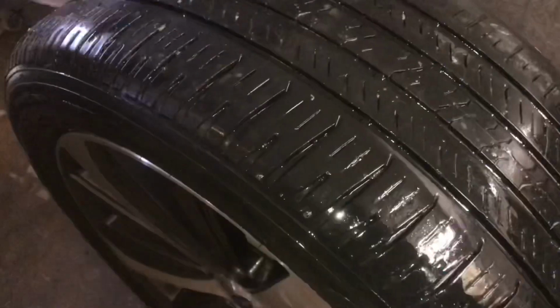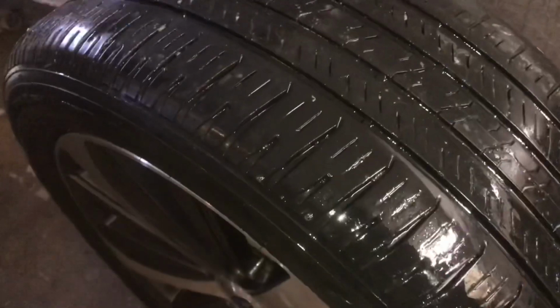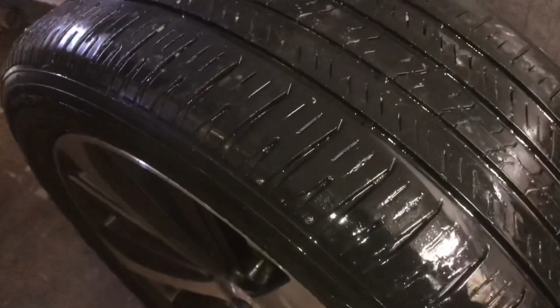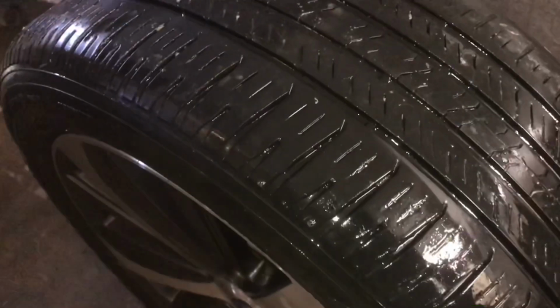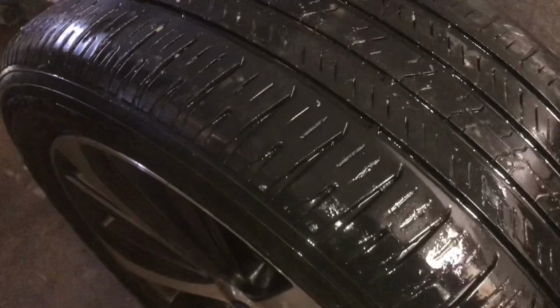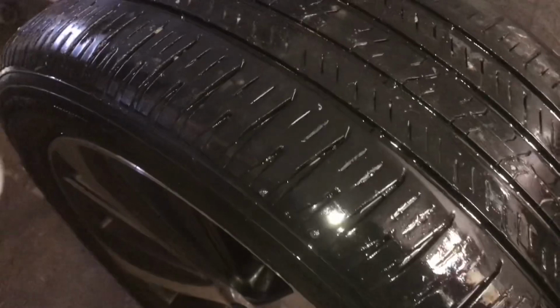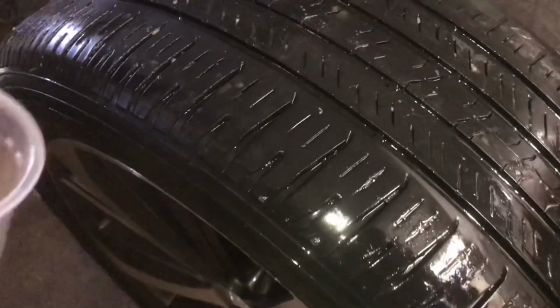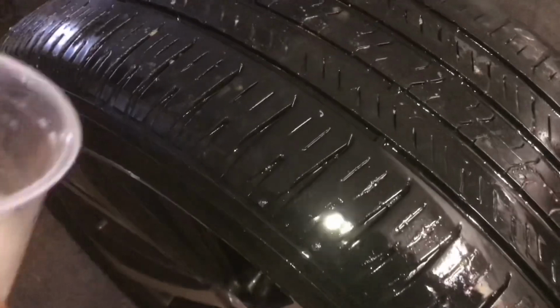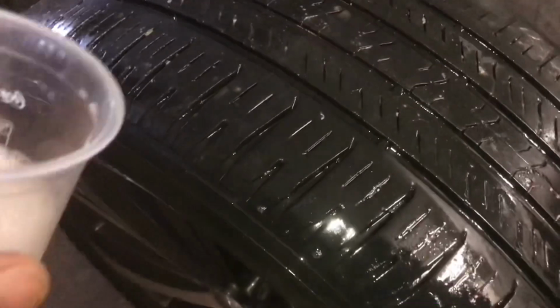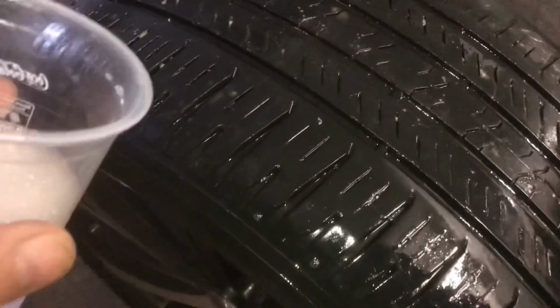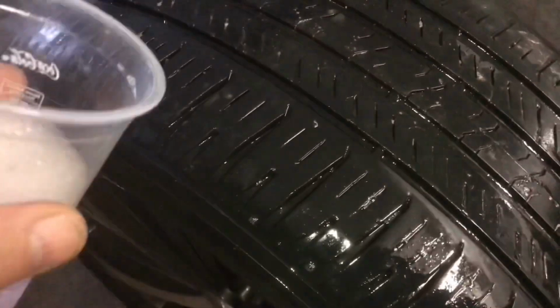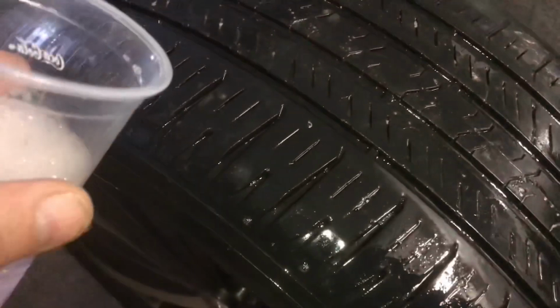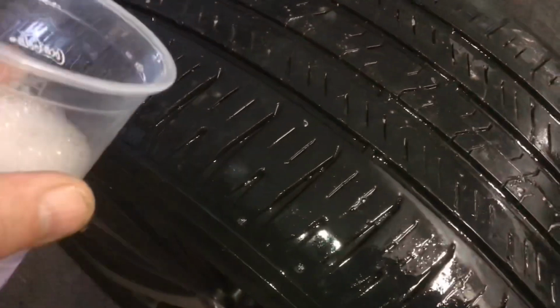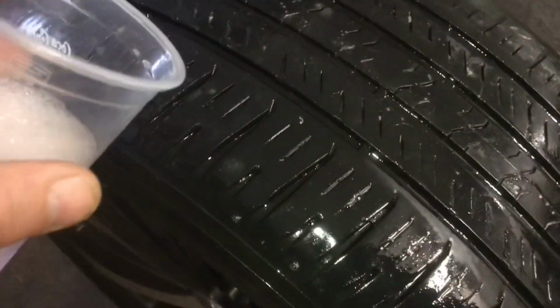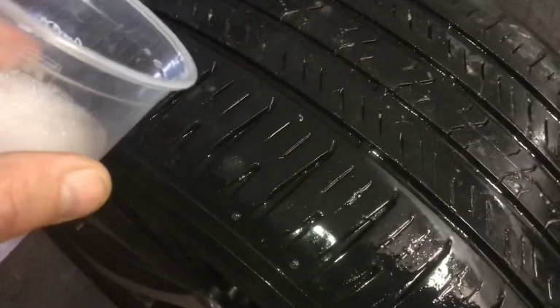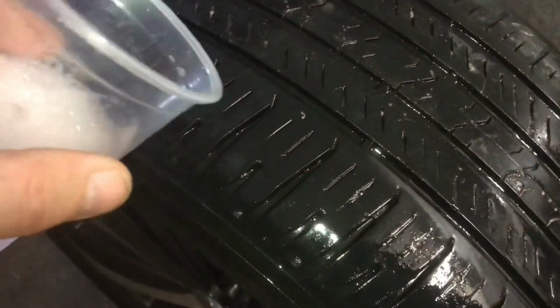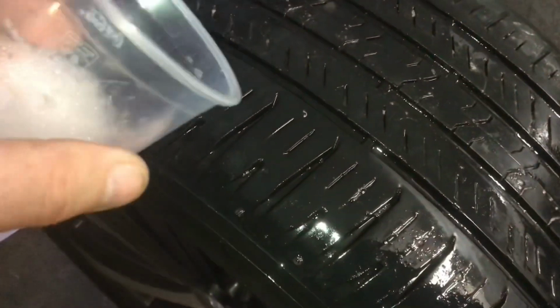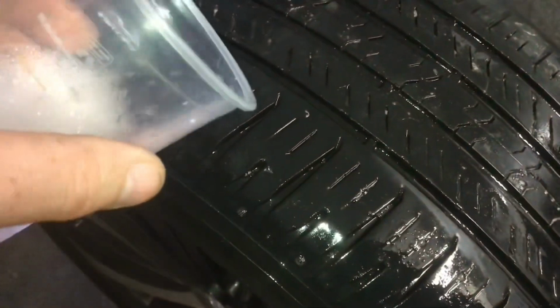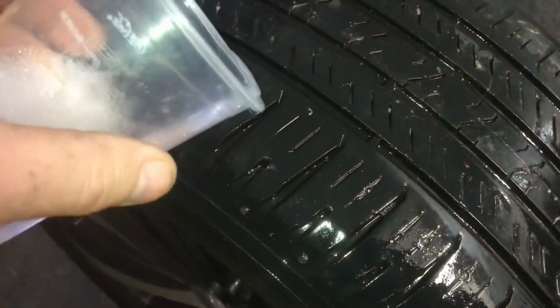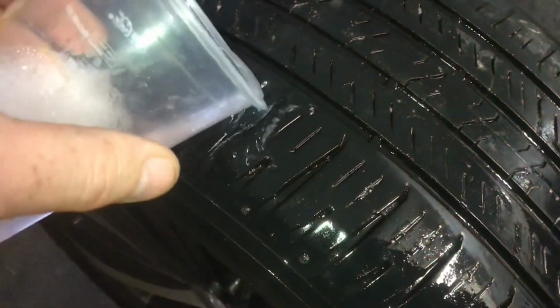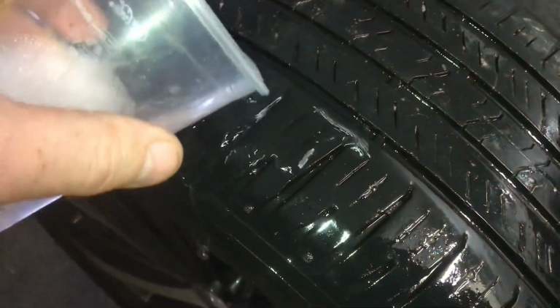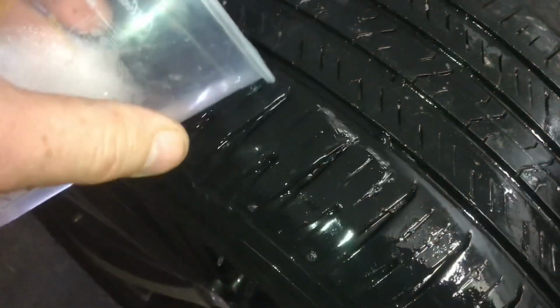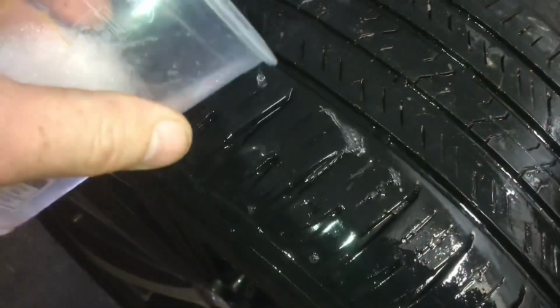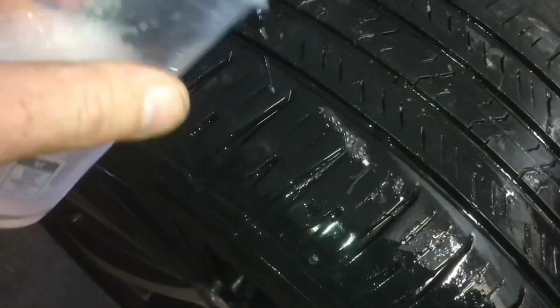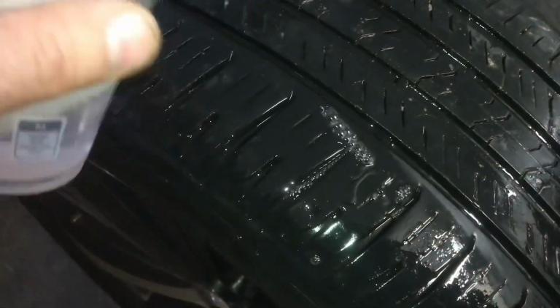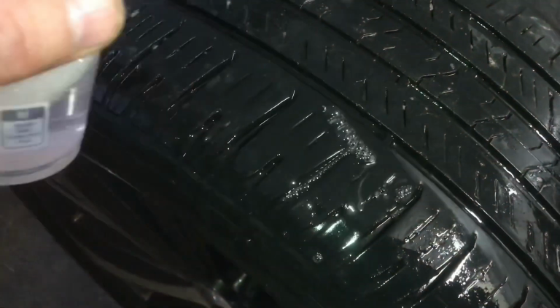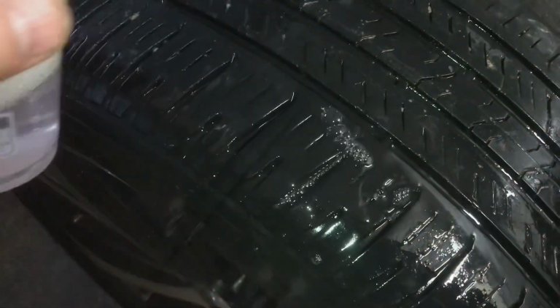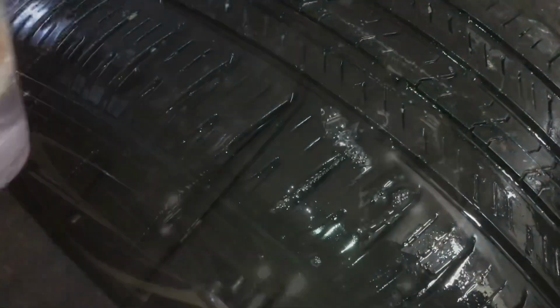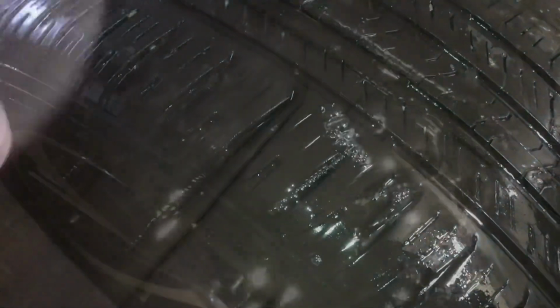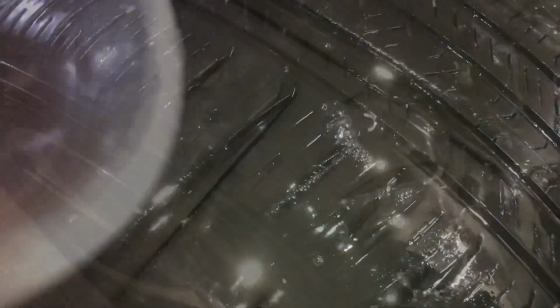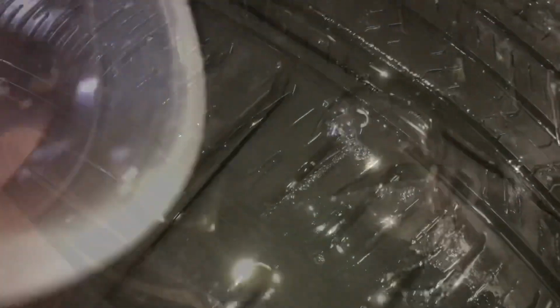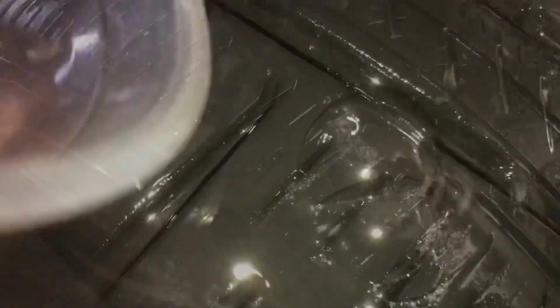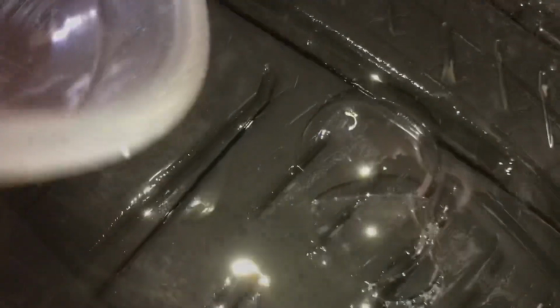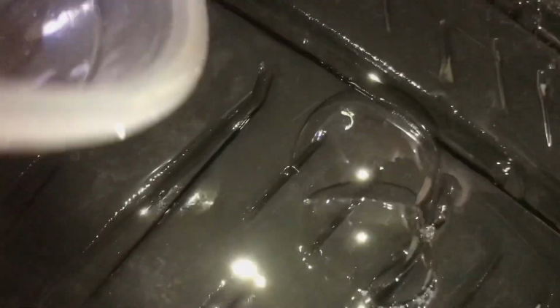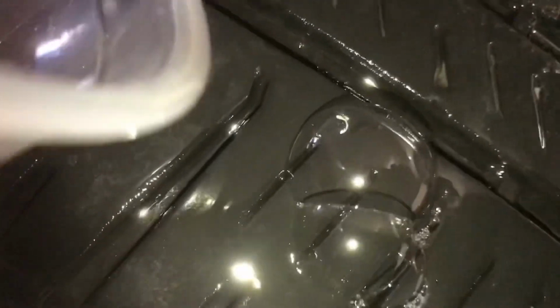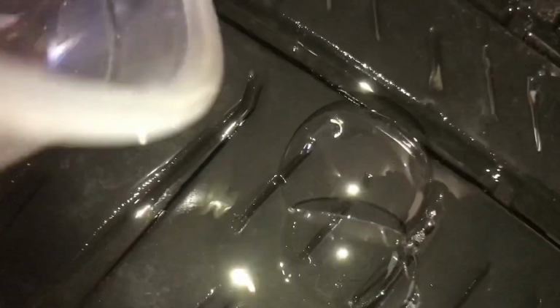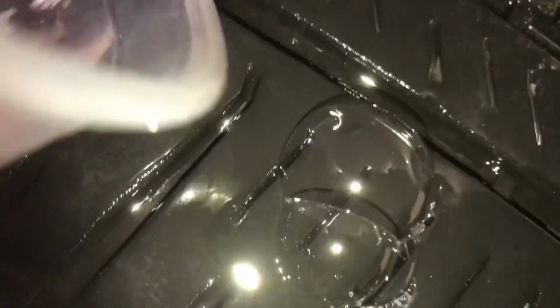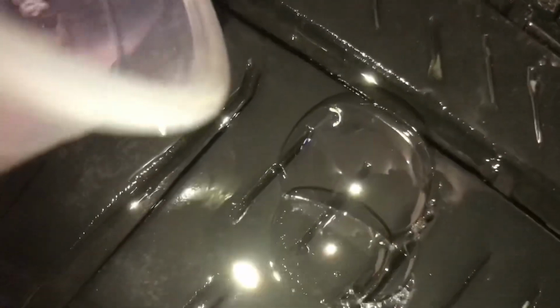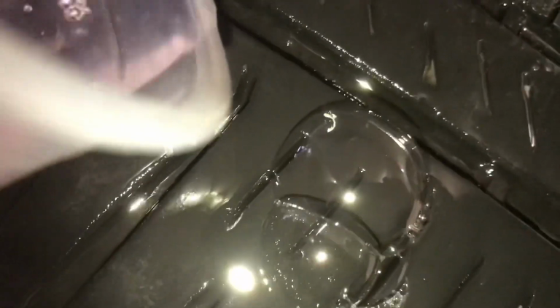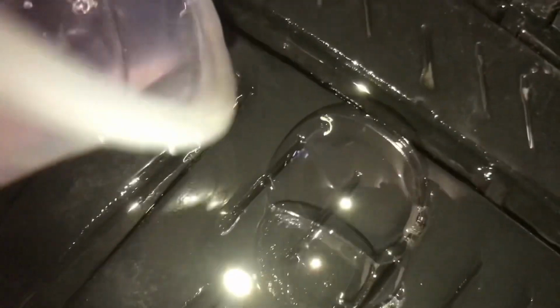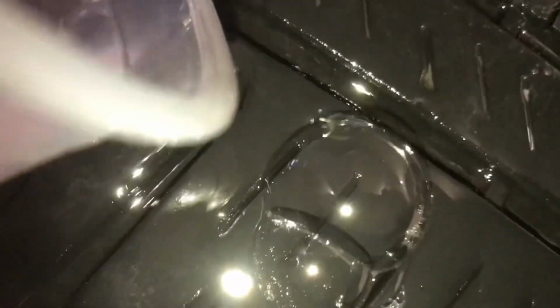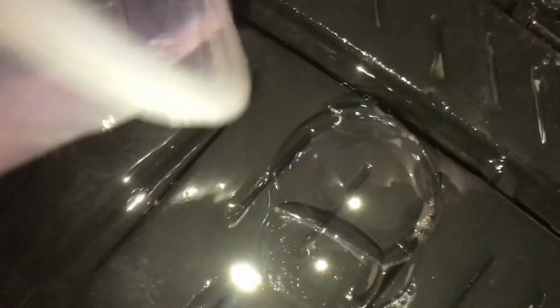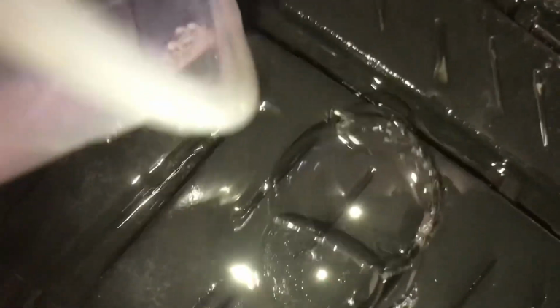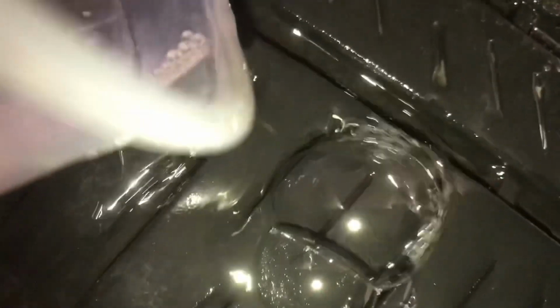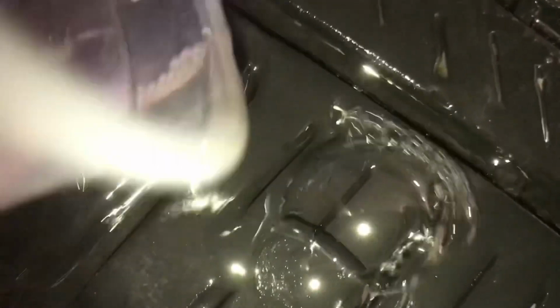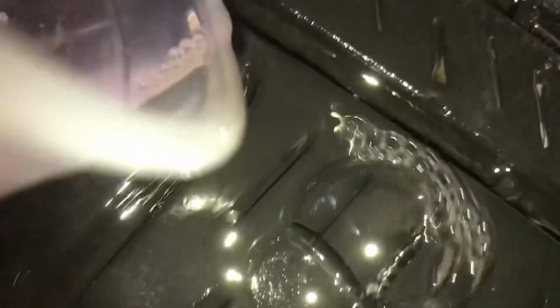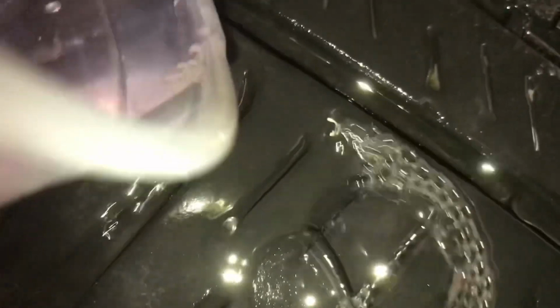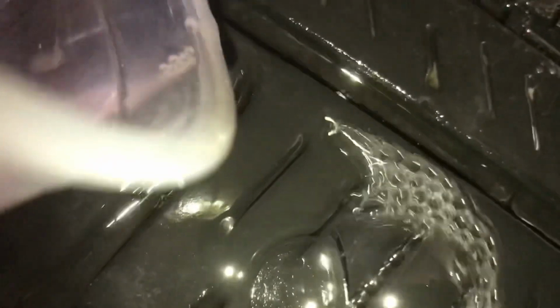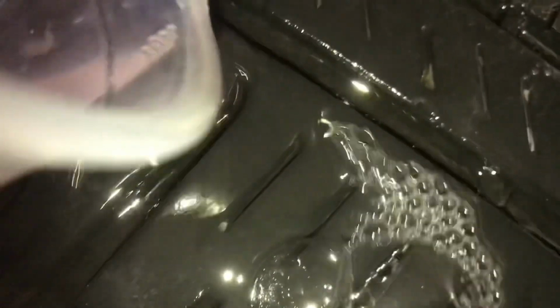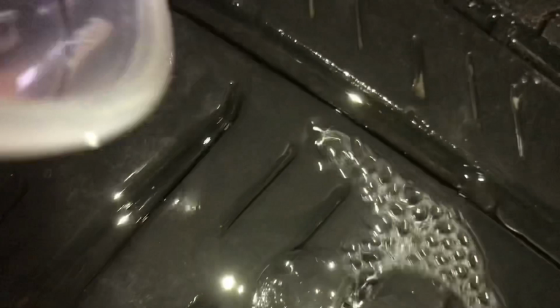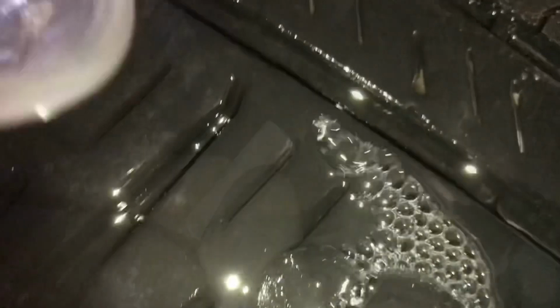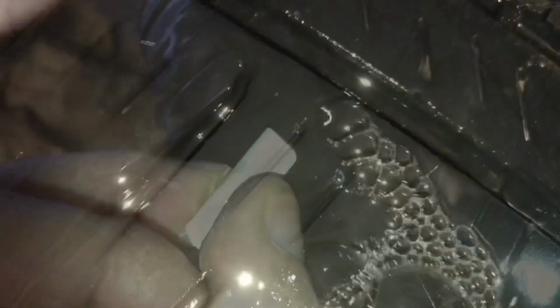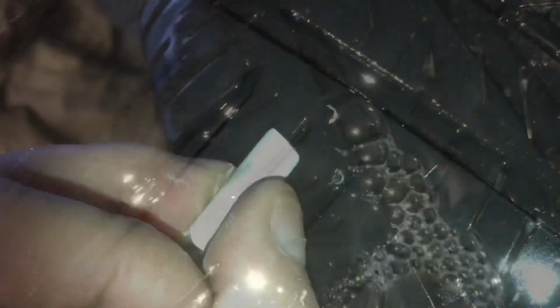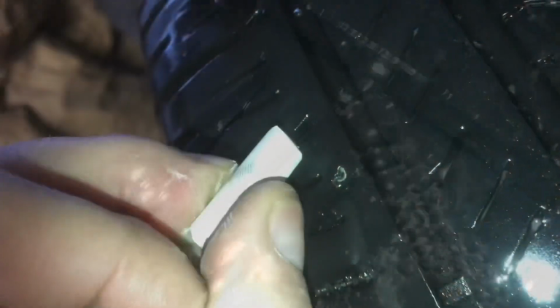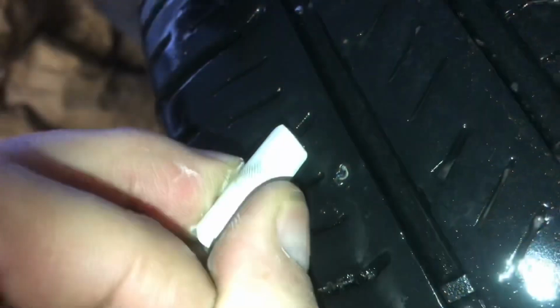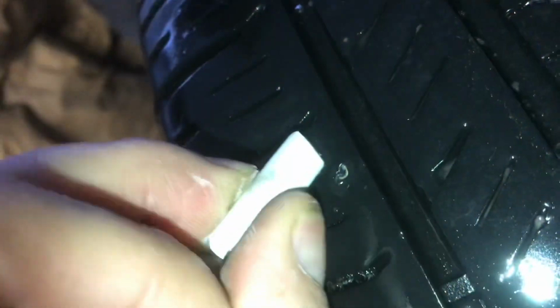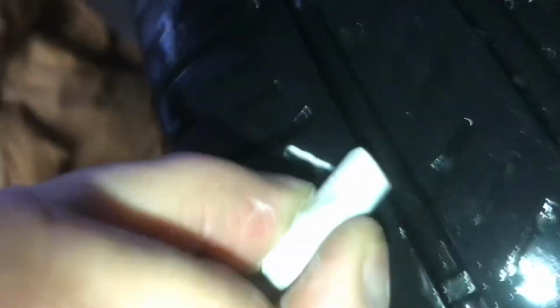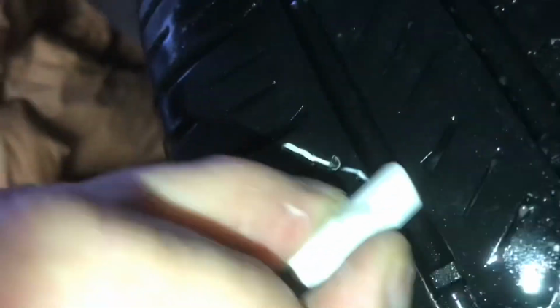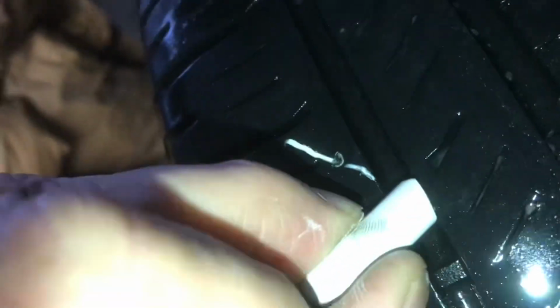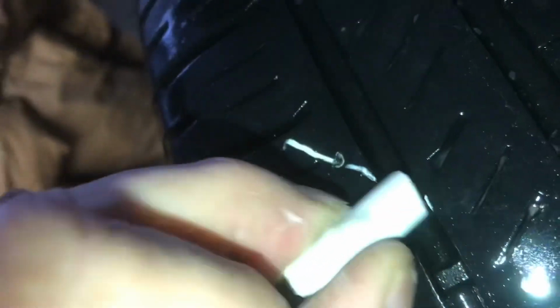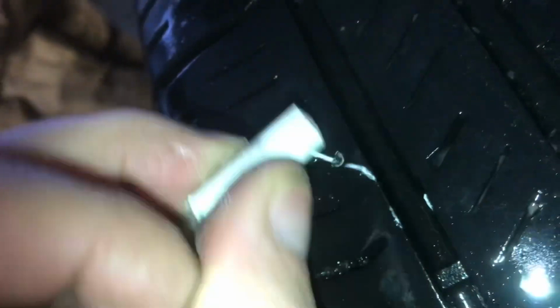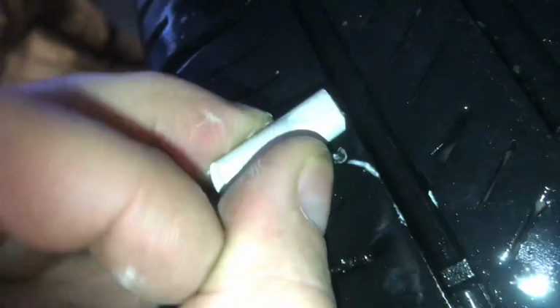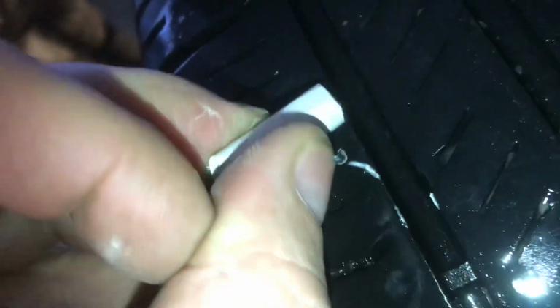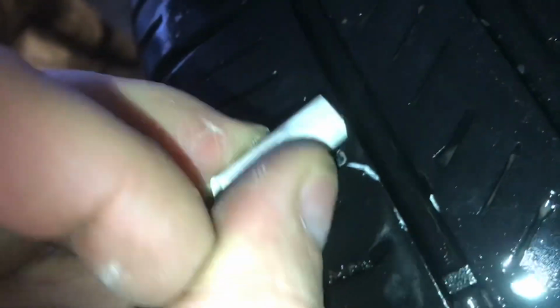I found the leak. When you pour soapy water on it, you'll see it immediately. It looks like we've got a piece of metal stuck in the tire. Put an X on it so you don't lose it.